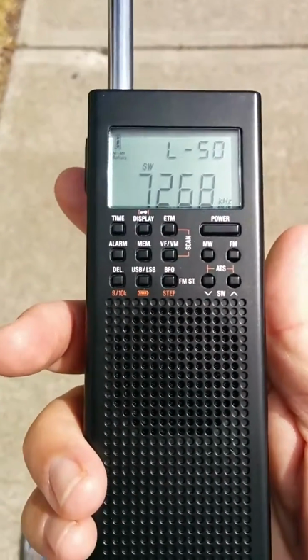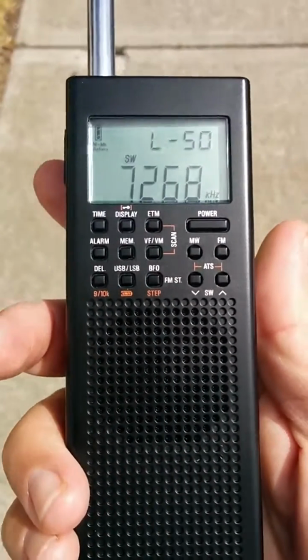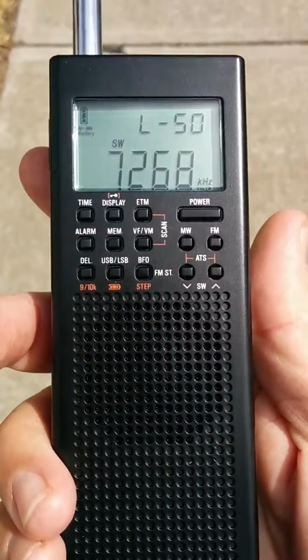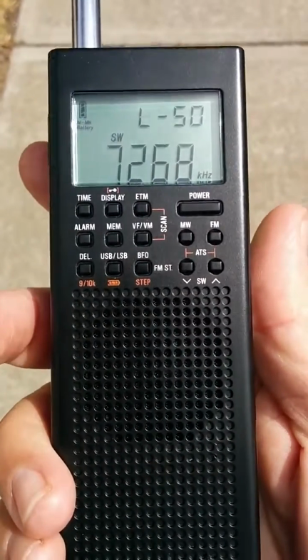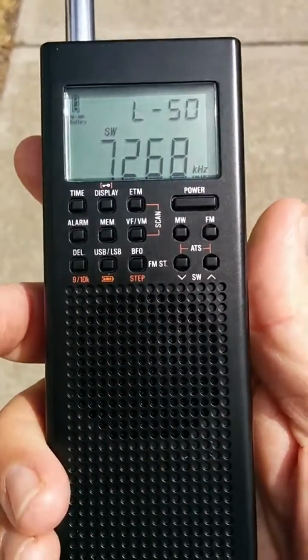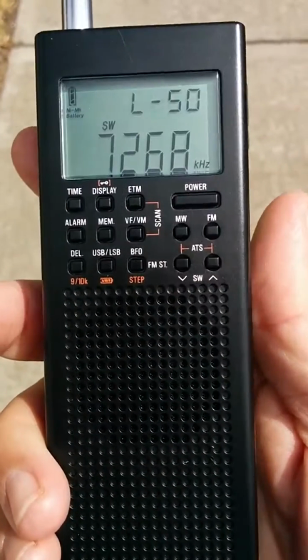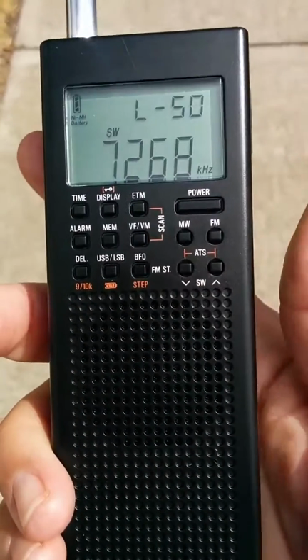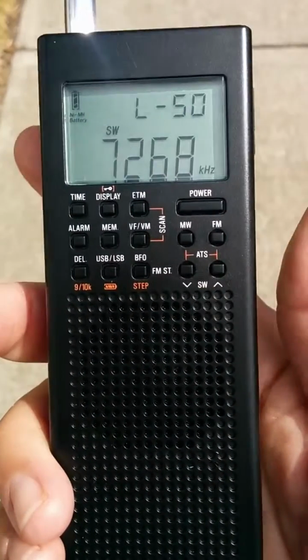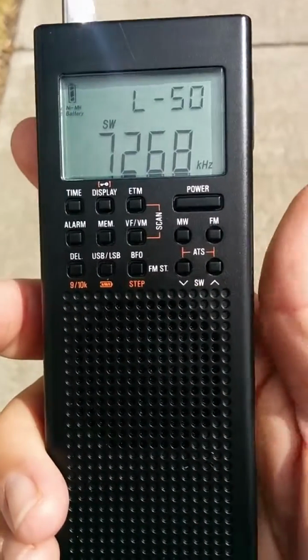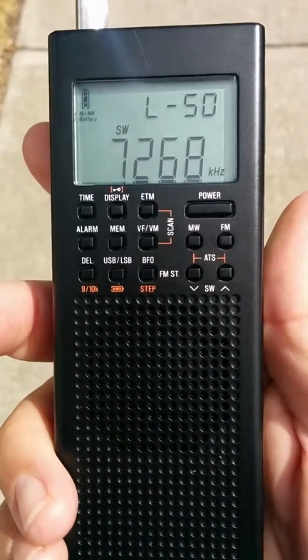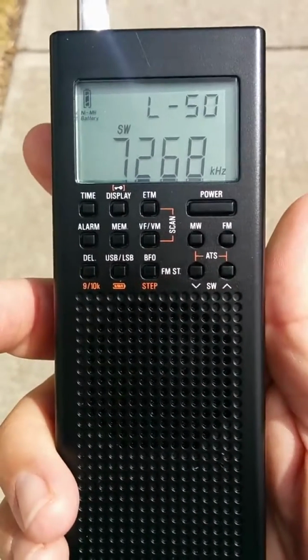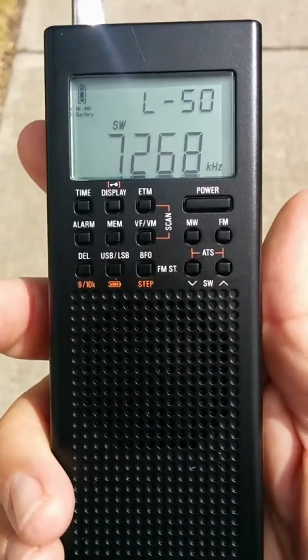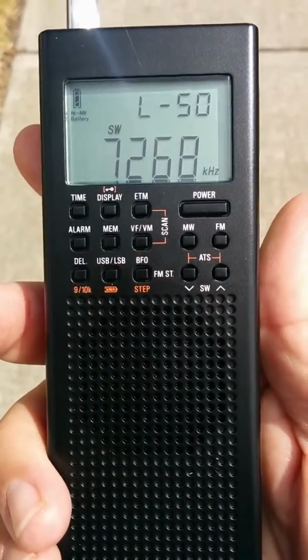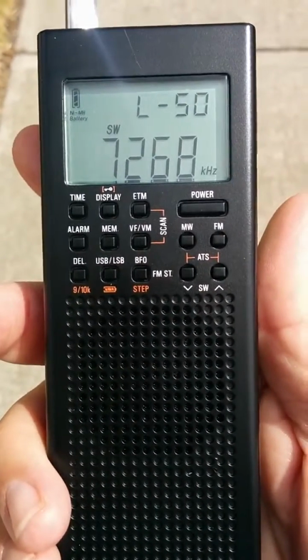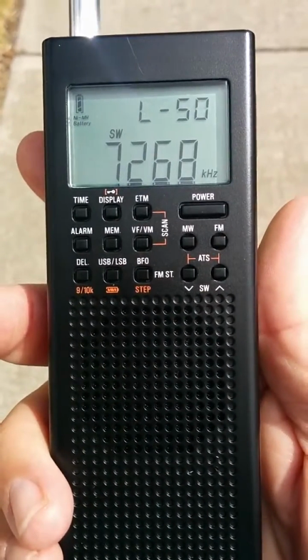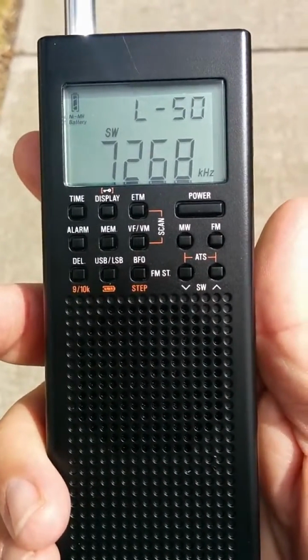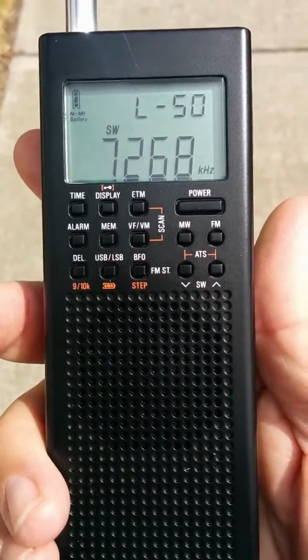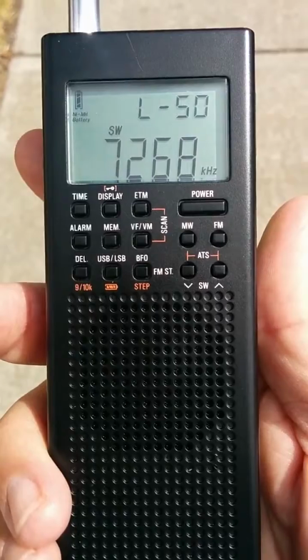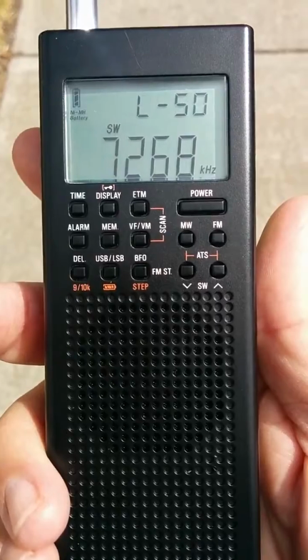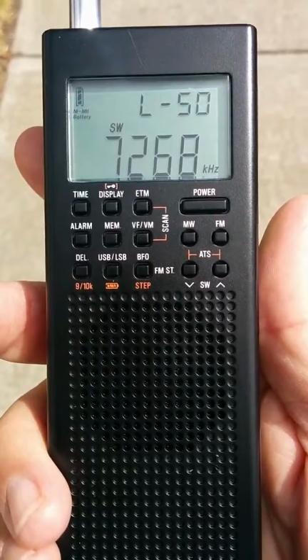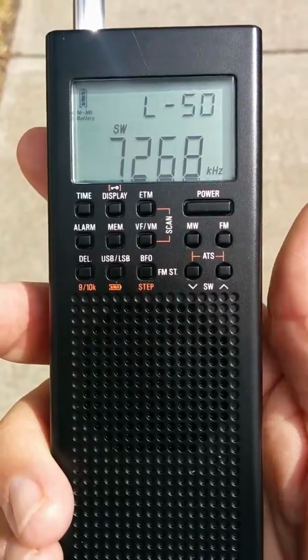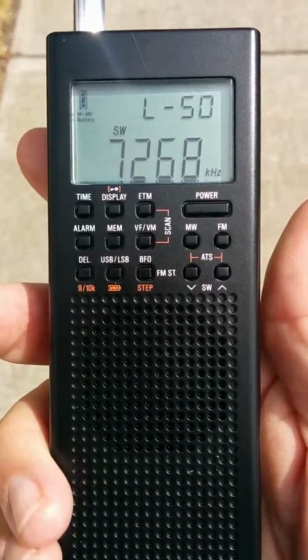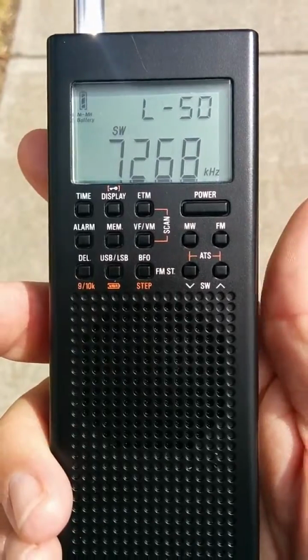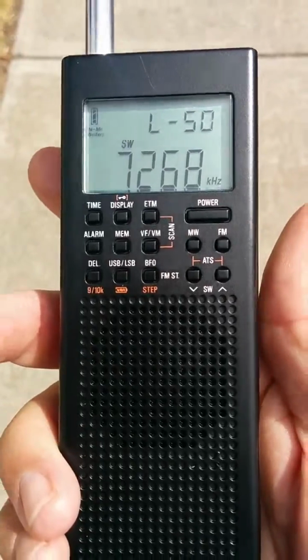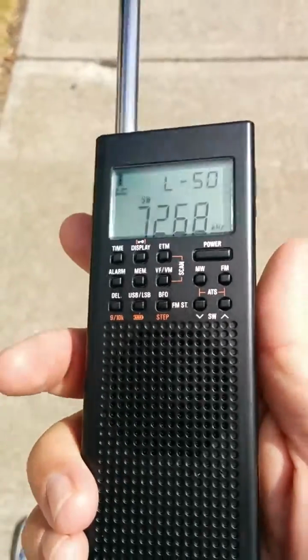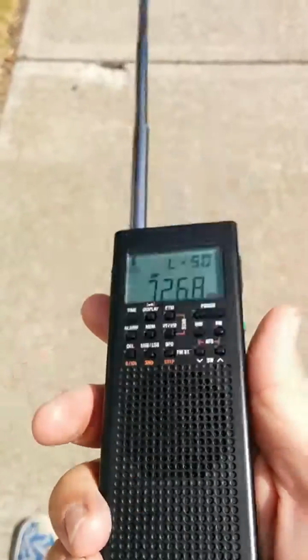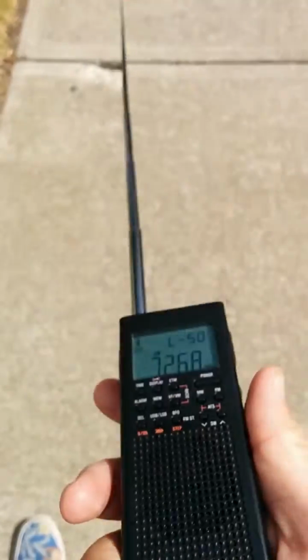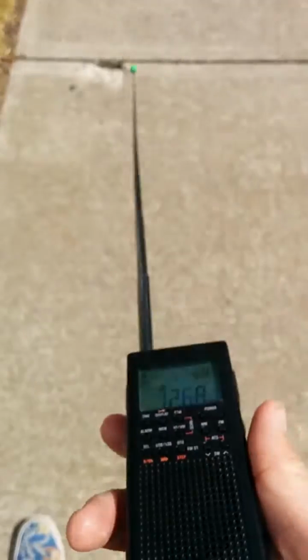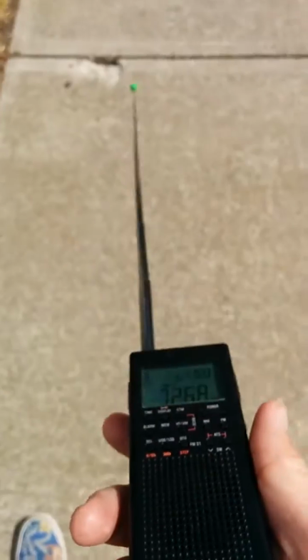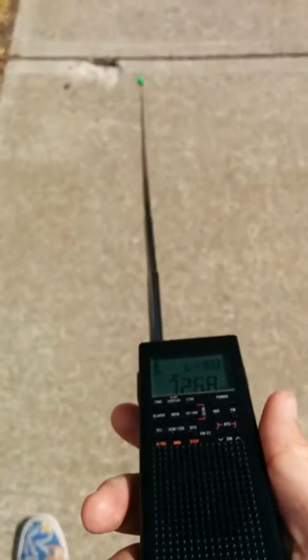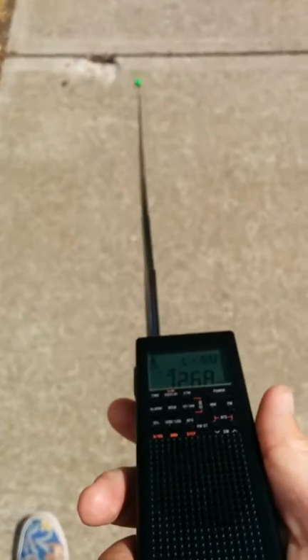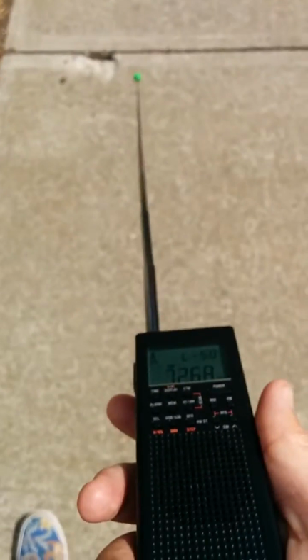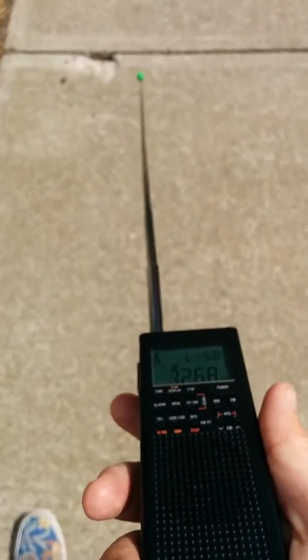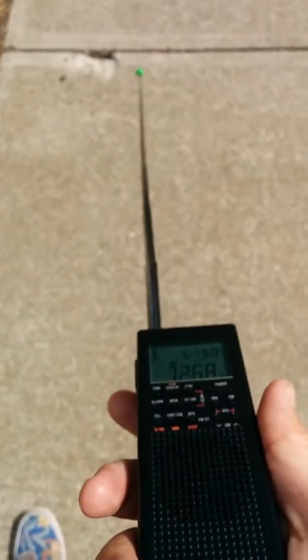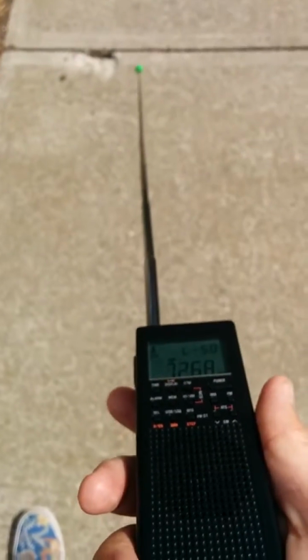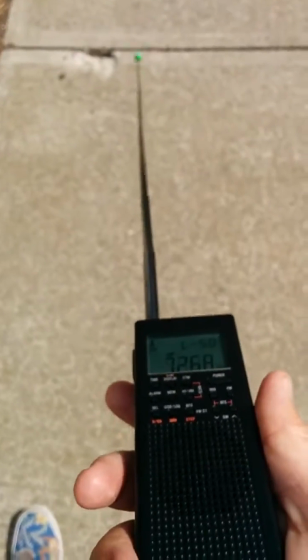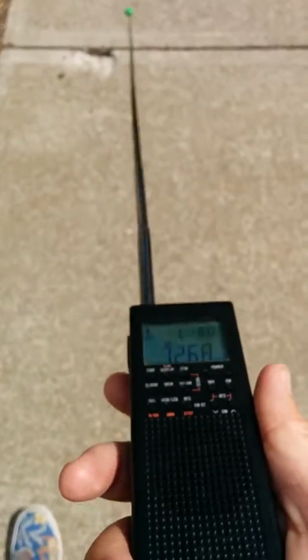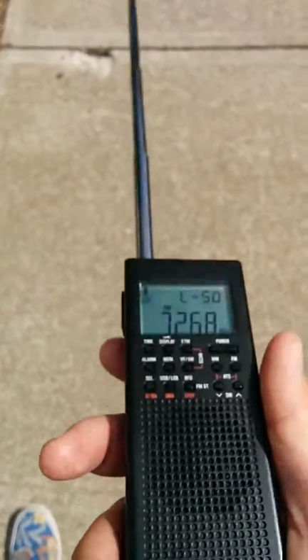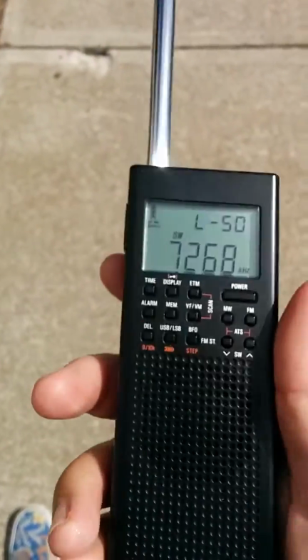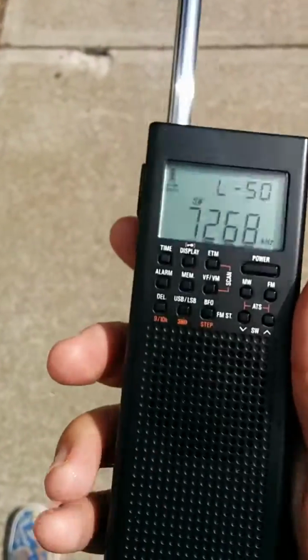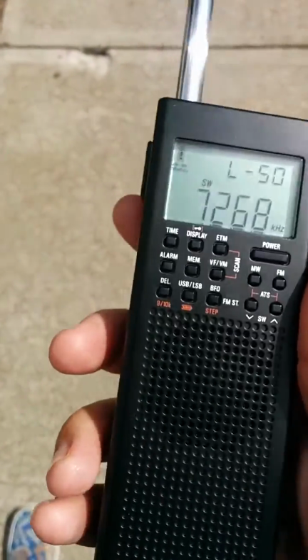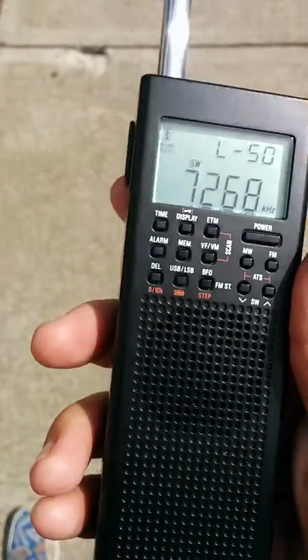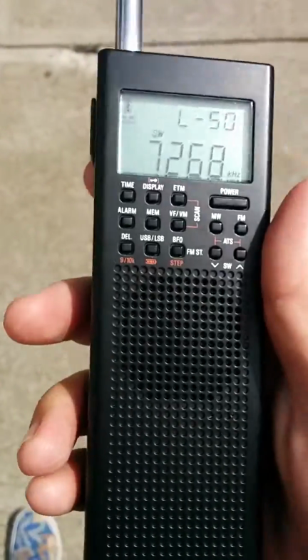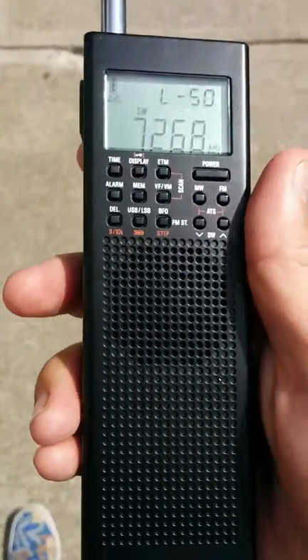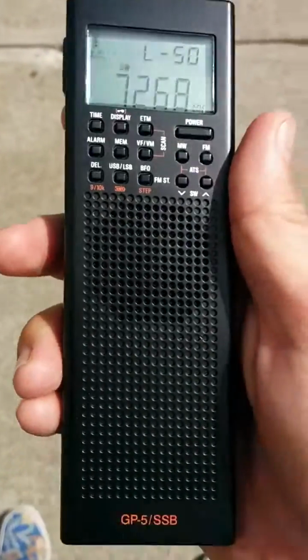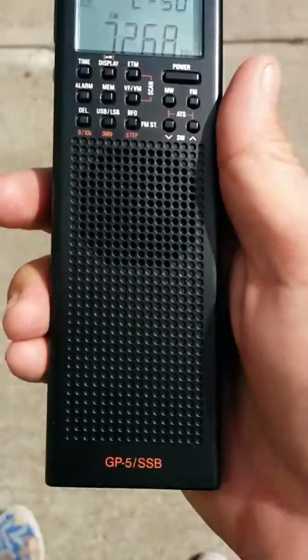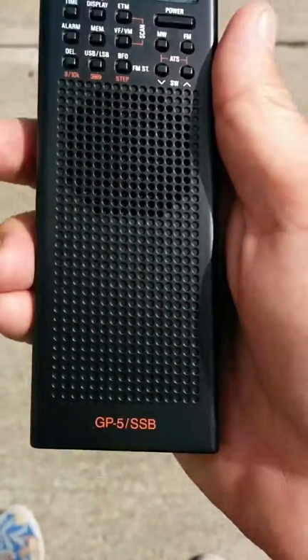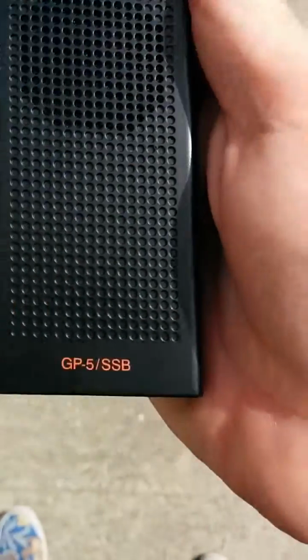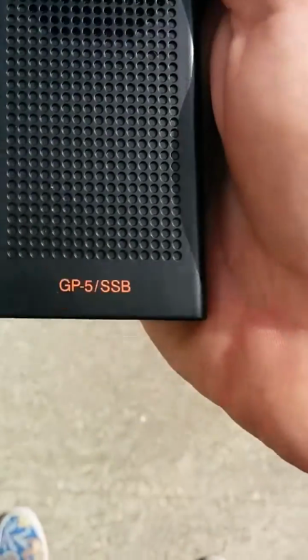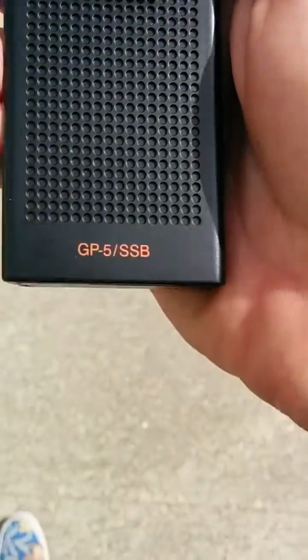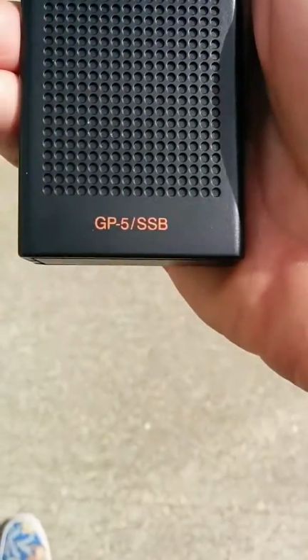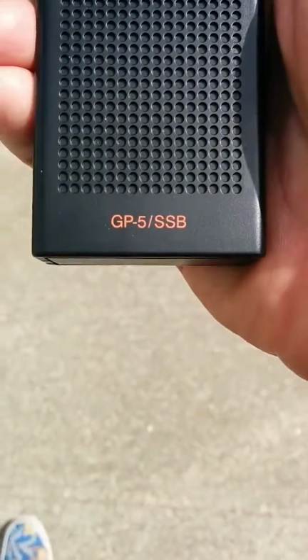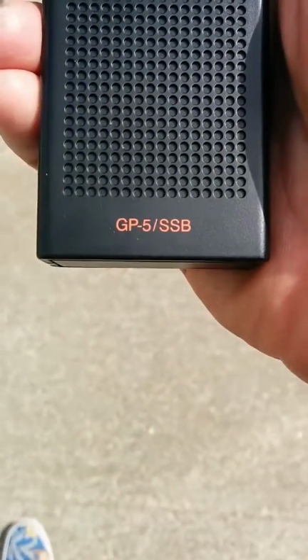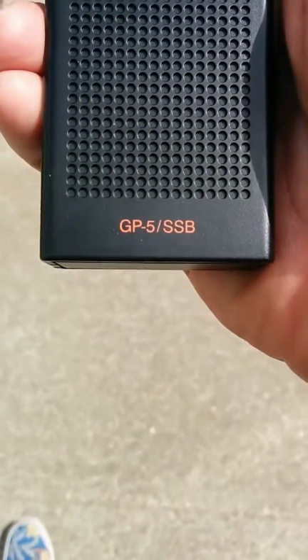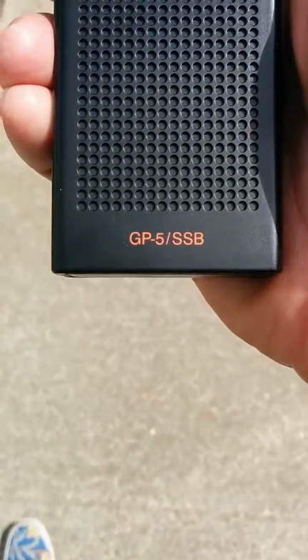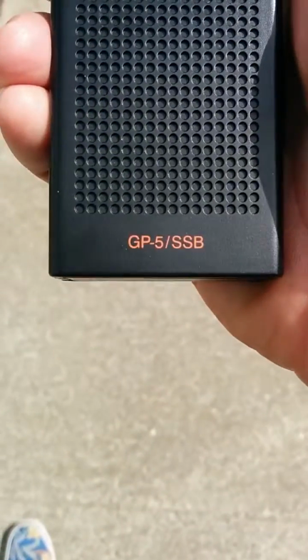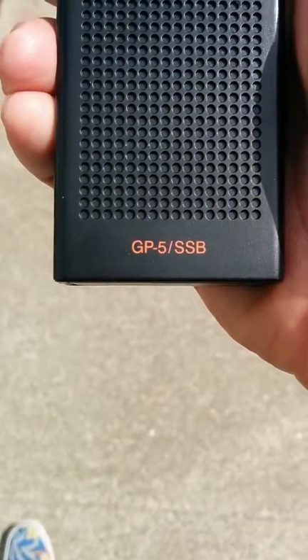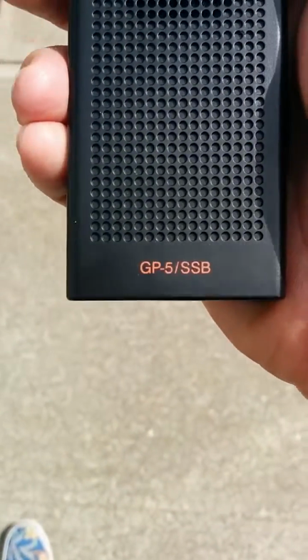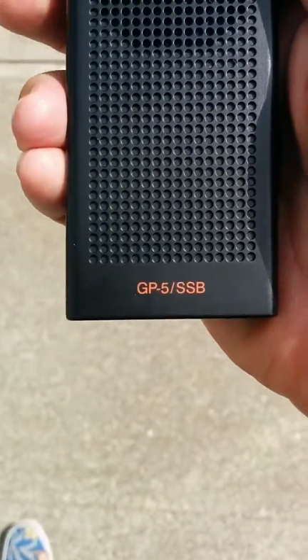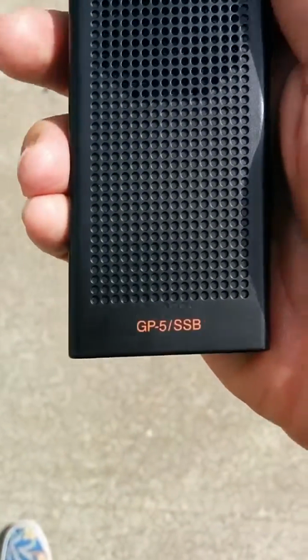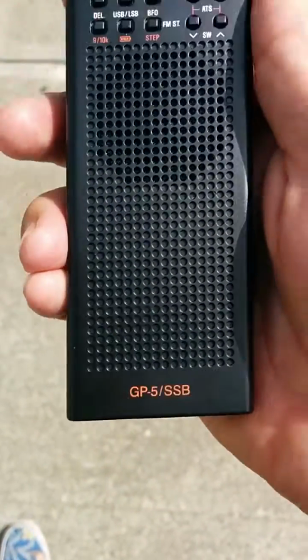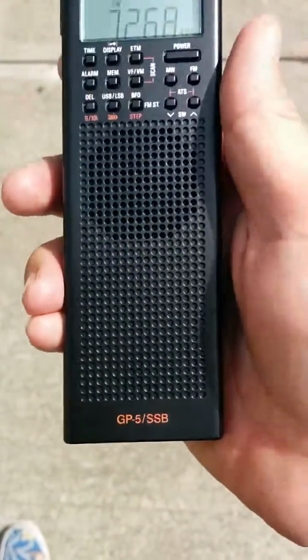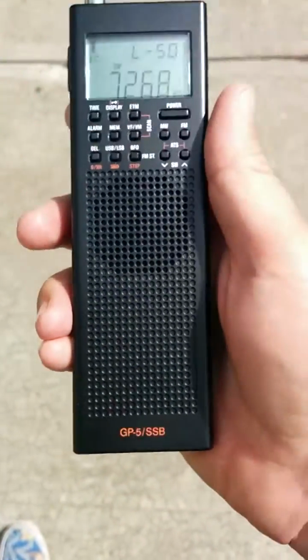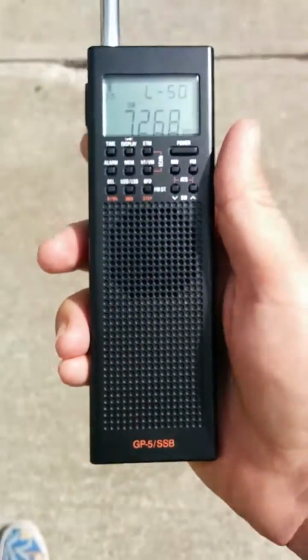You can hear the signal's coming in pretty good. That's 40 meters with a little whip antenna on the GP5SSB radio.